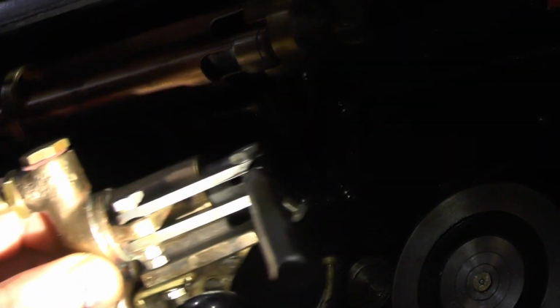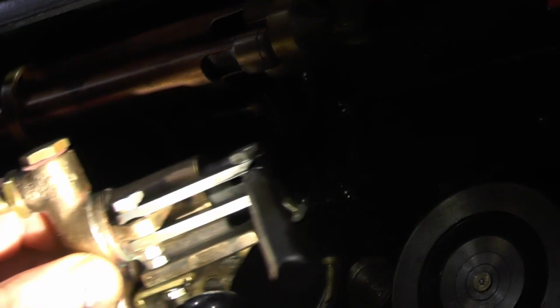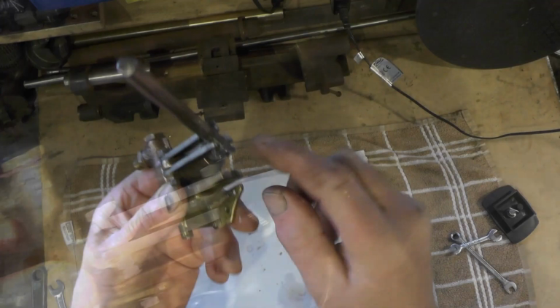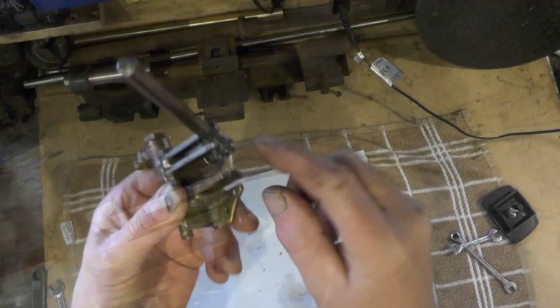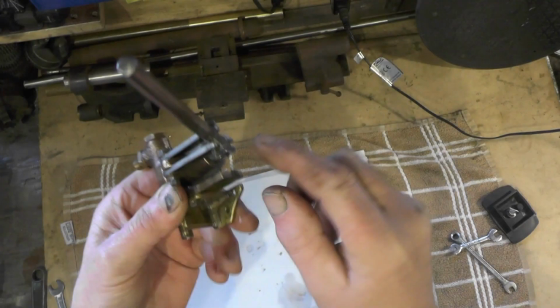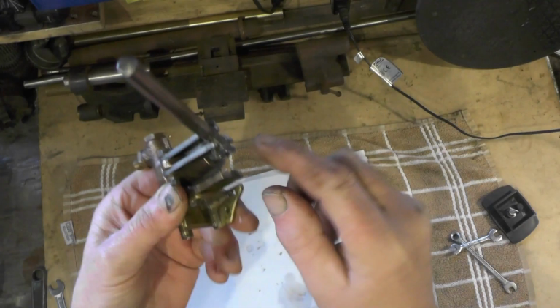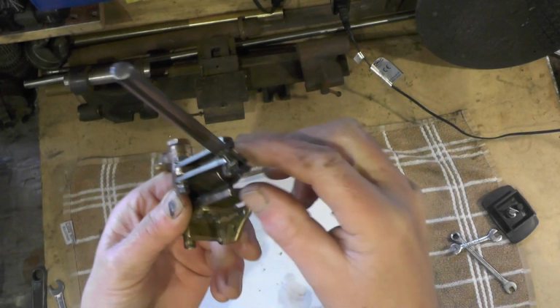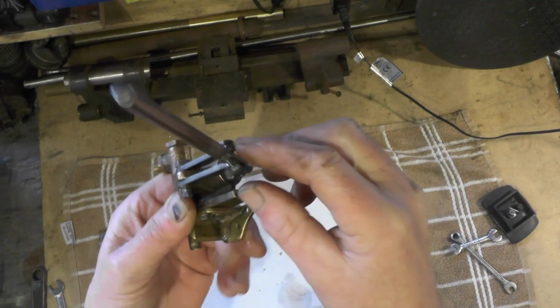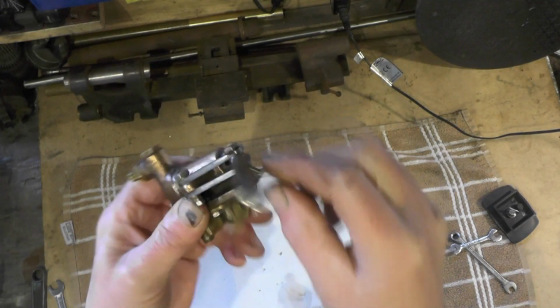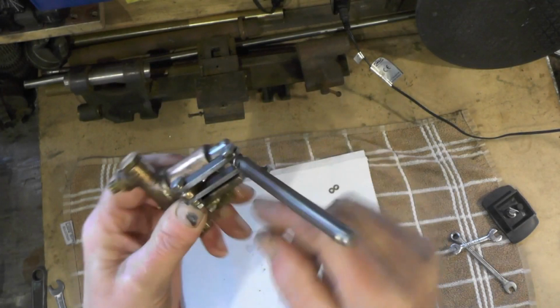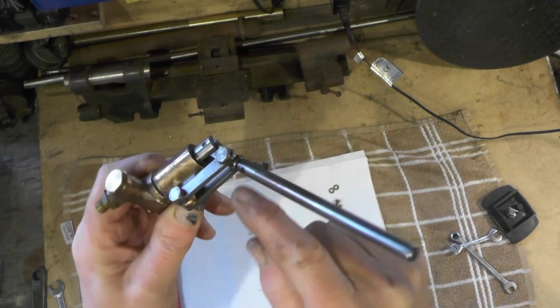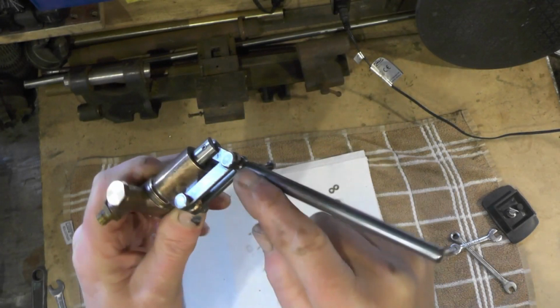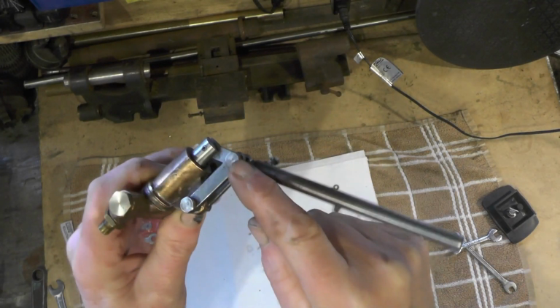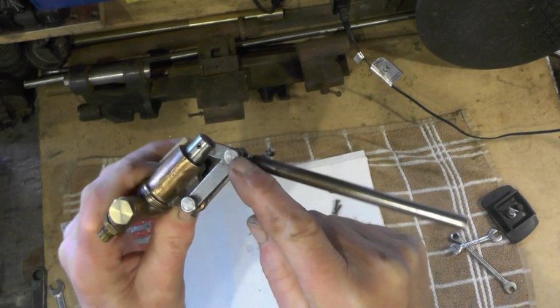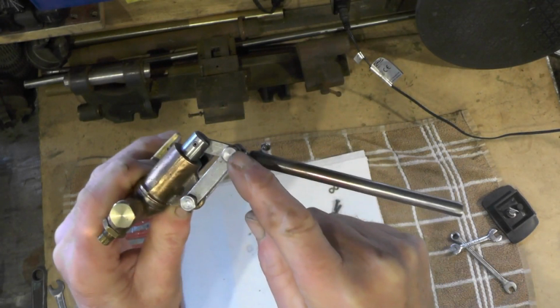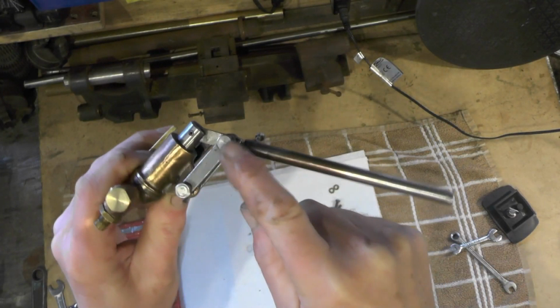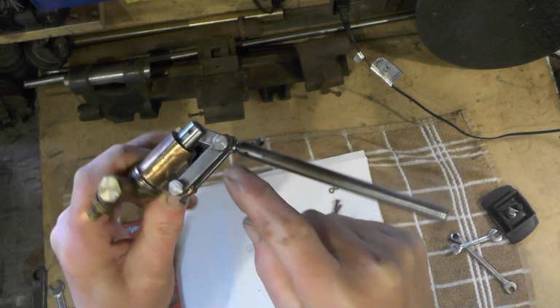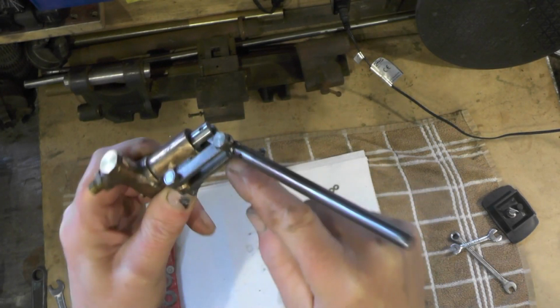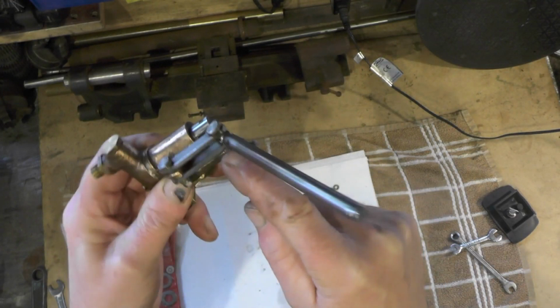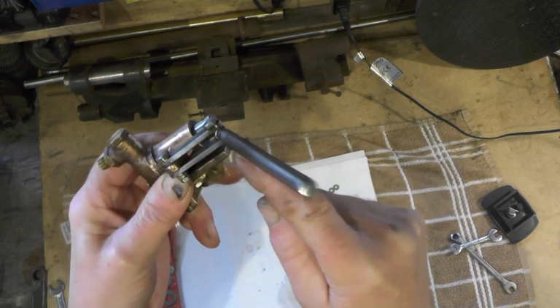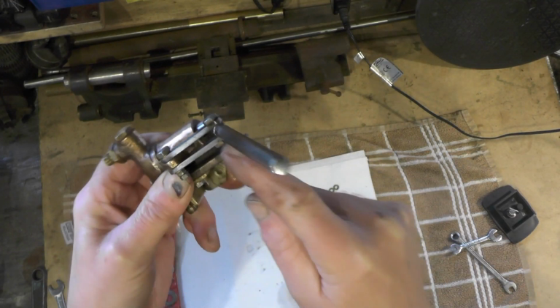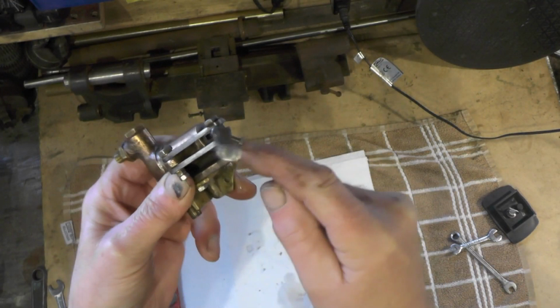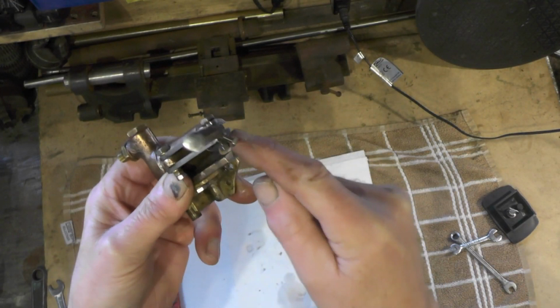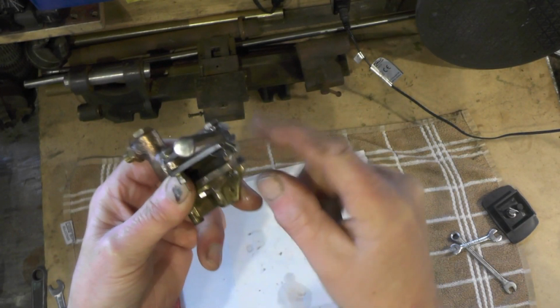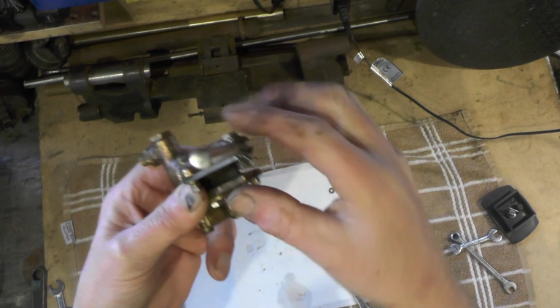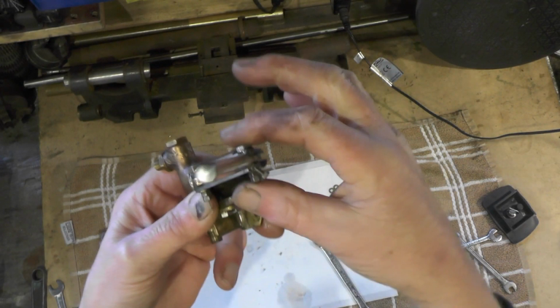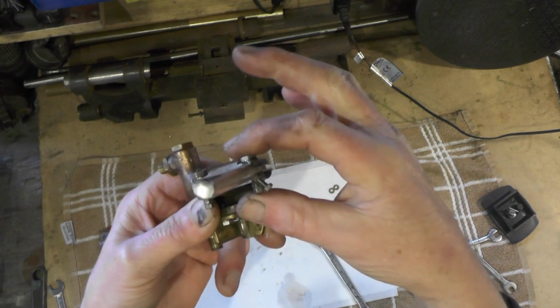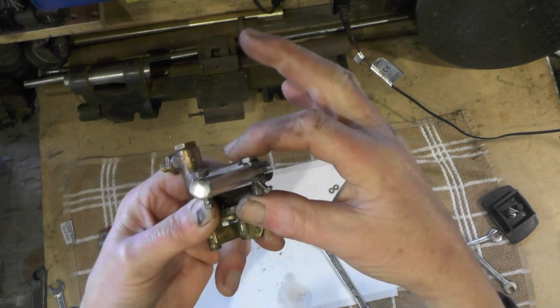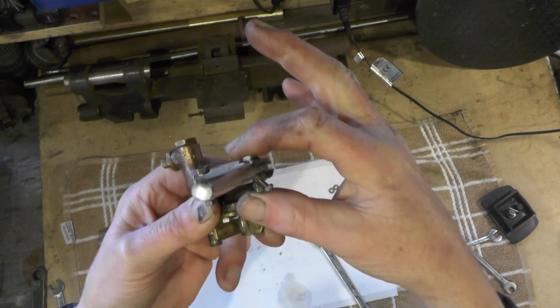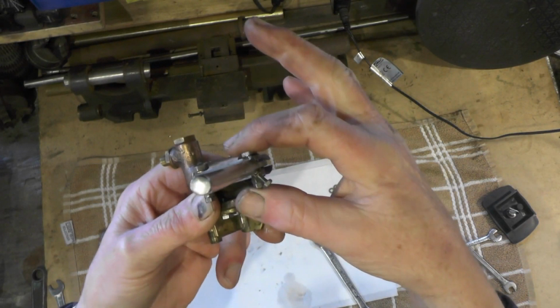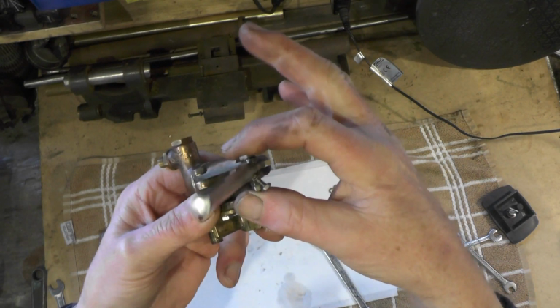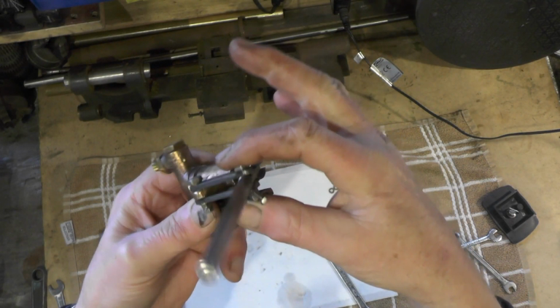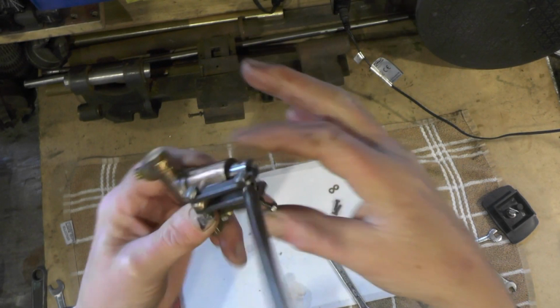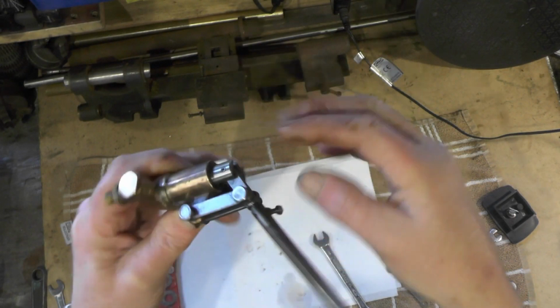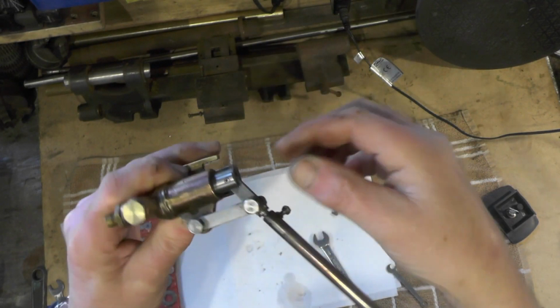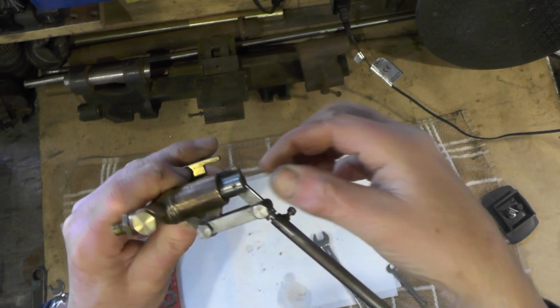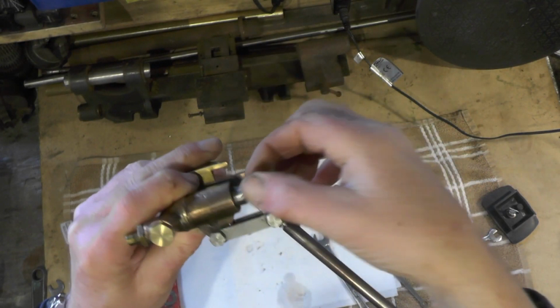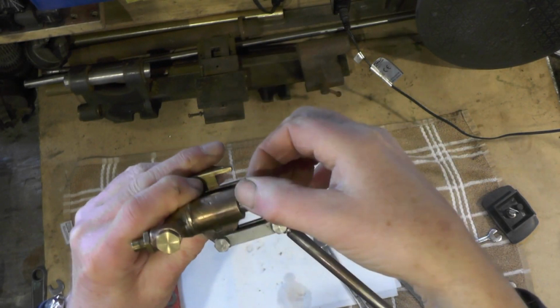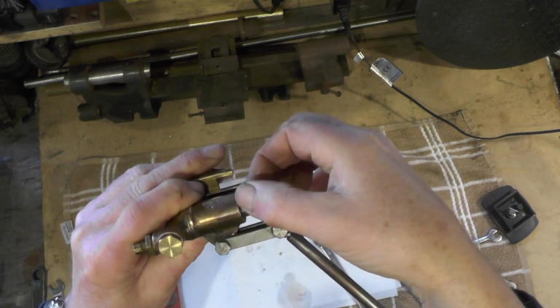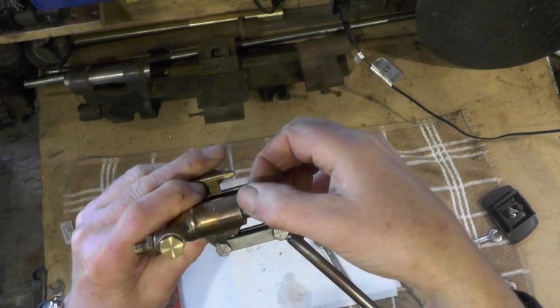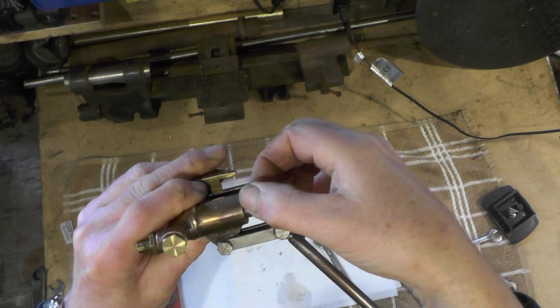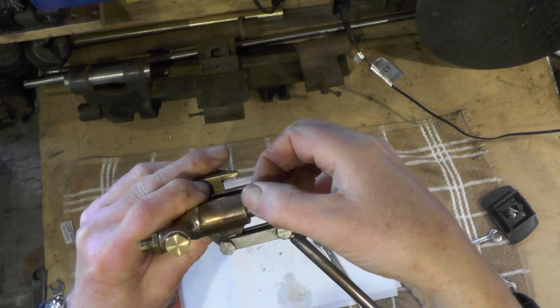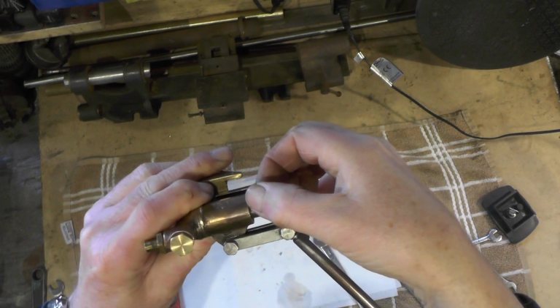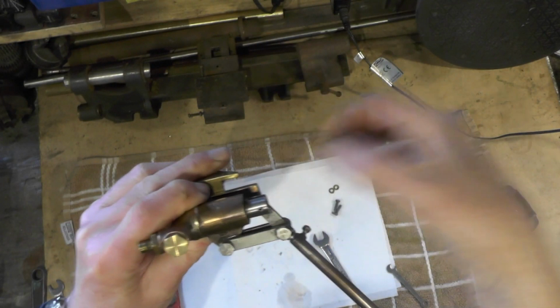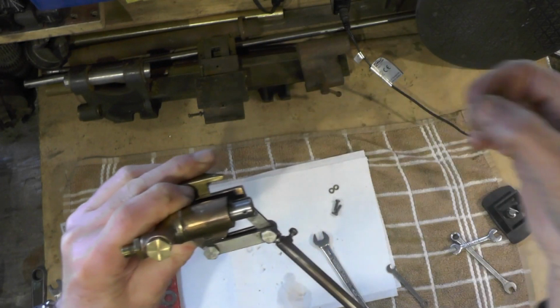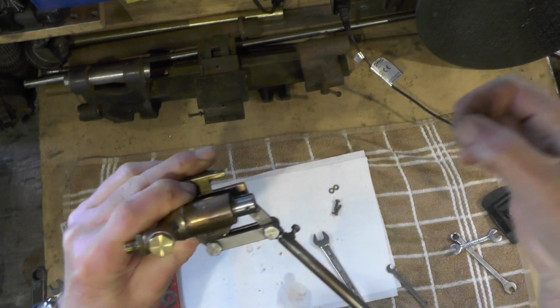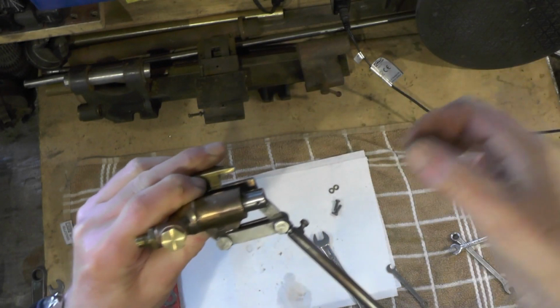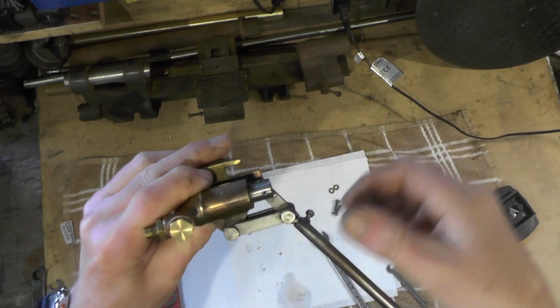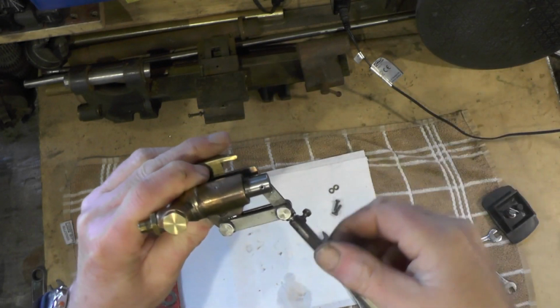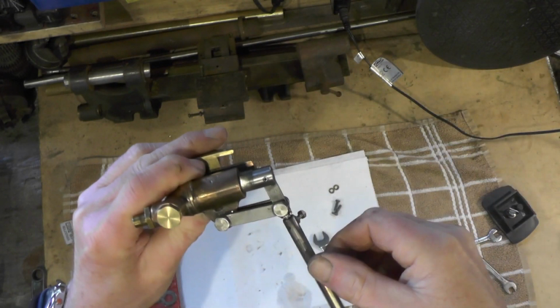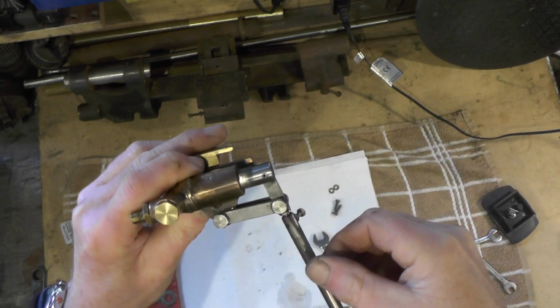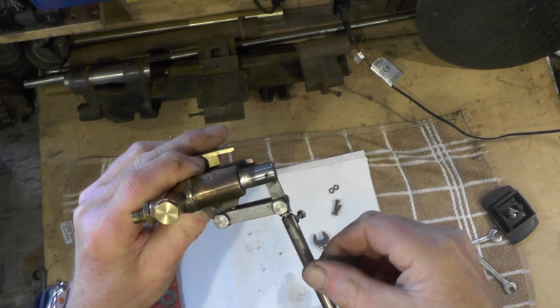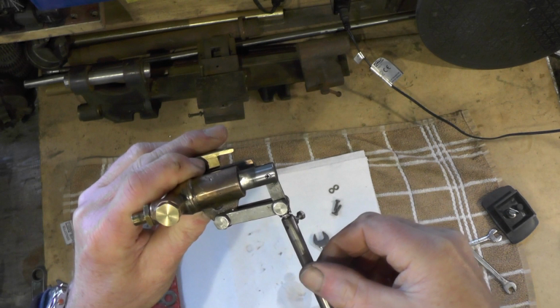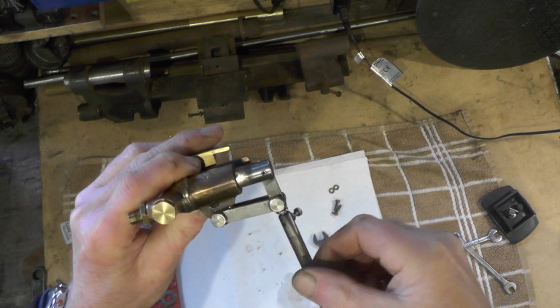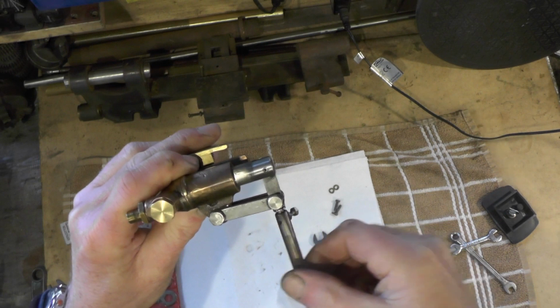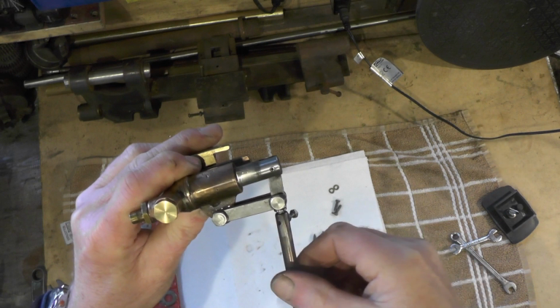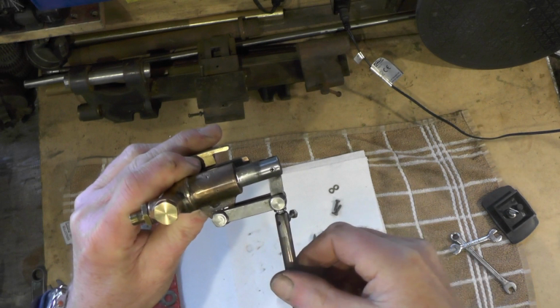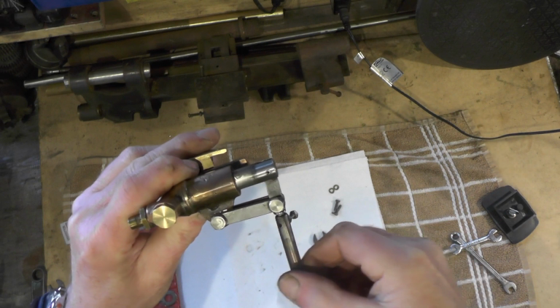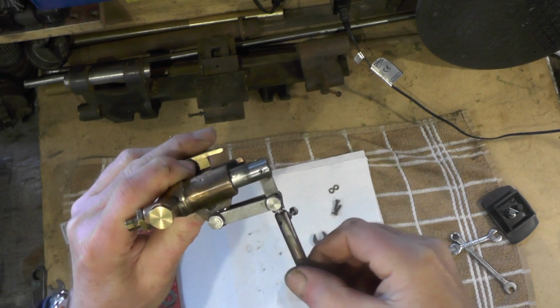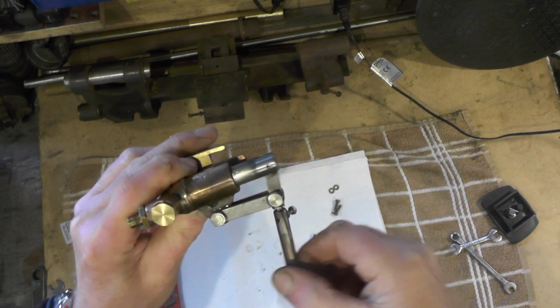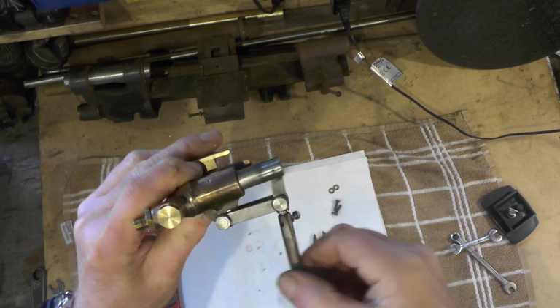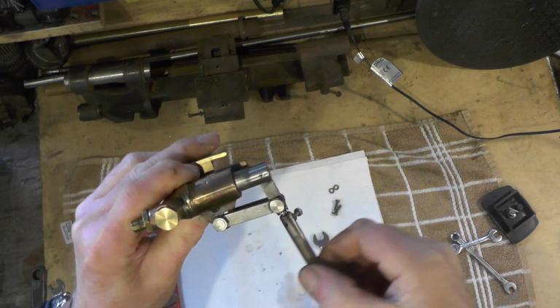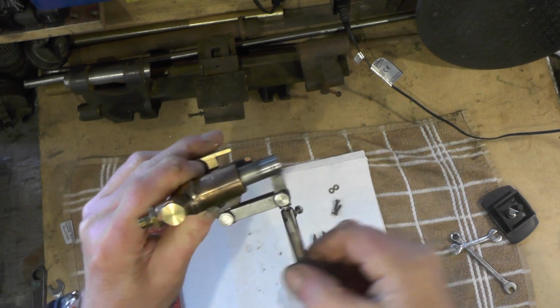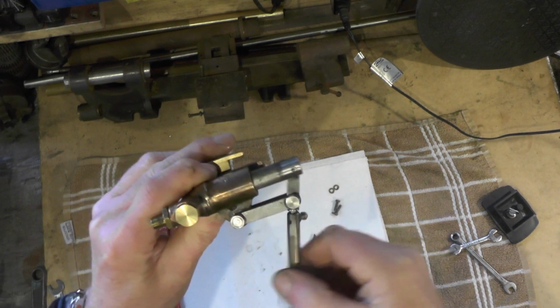All I've got to do then is take this linkage out here on this side so I can get the piston out and have a look at the seal.